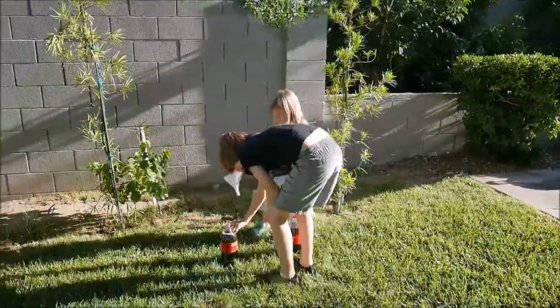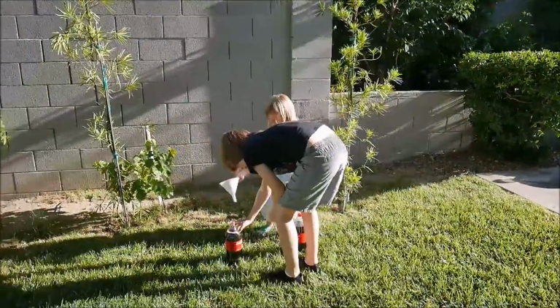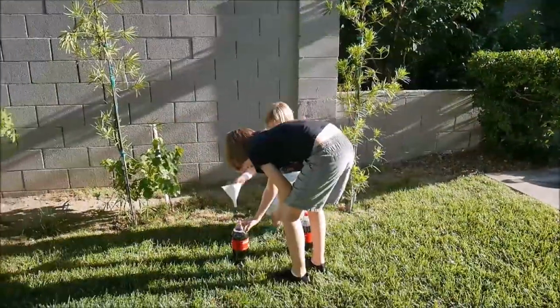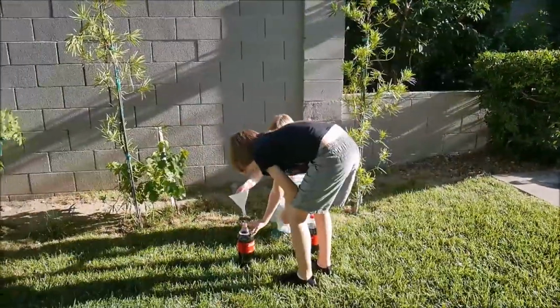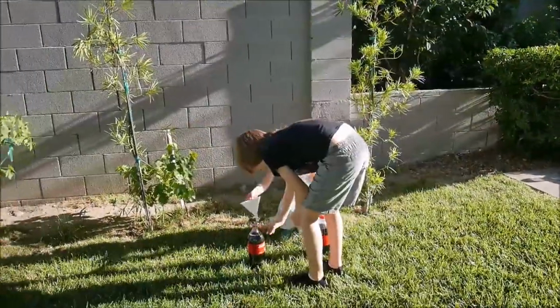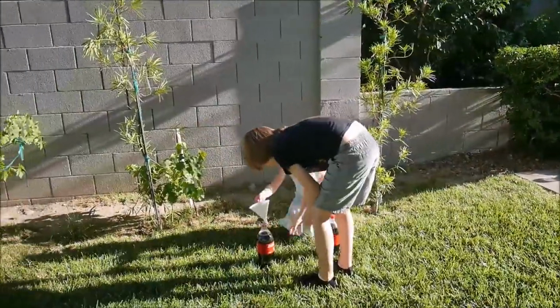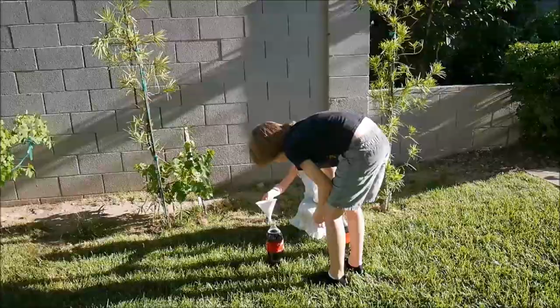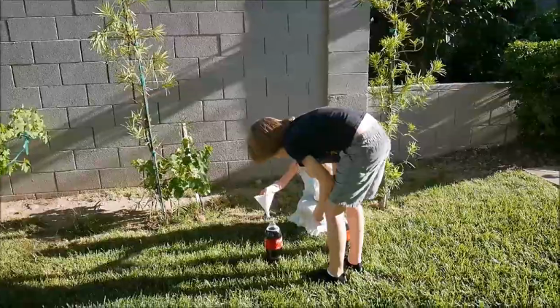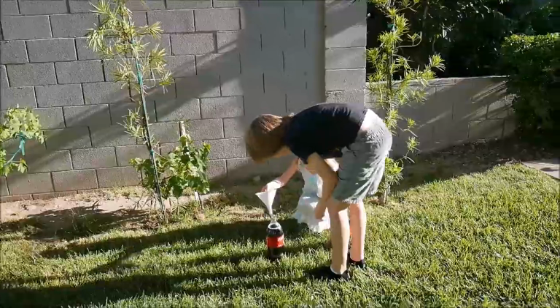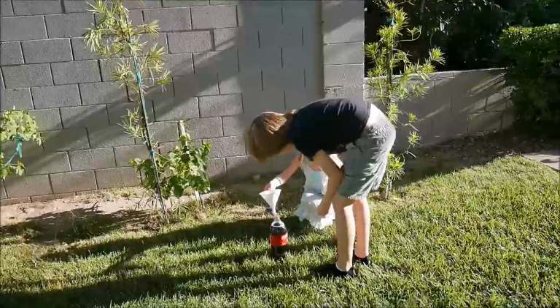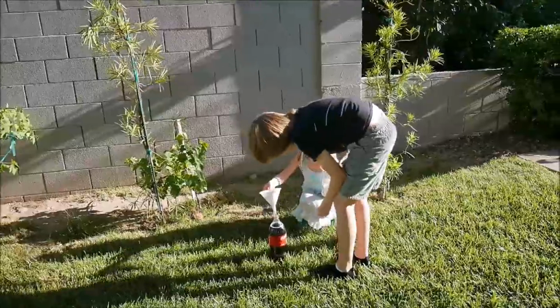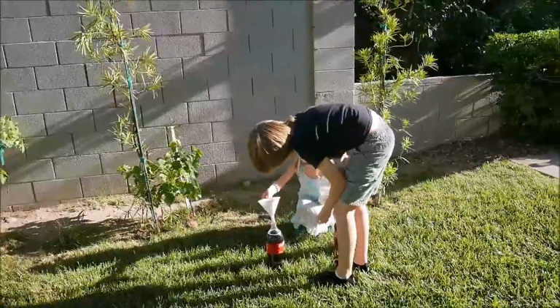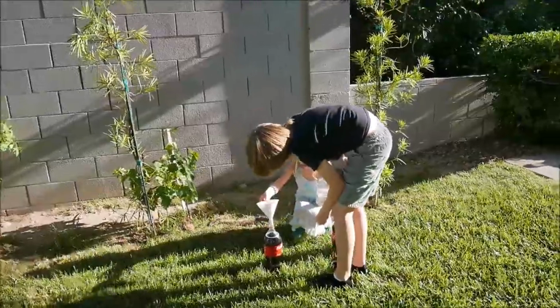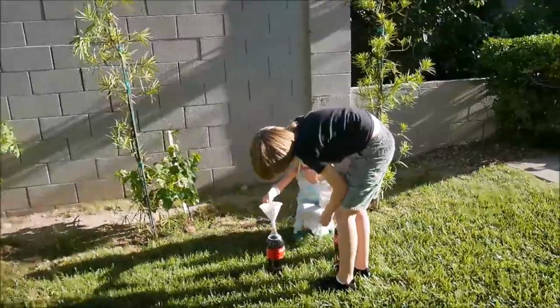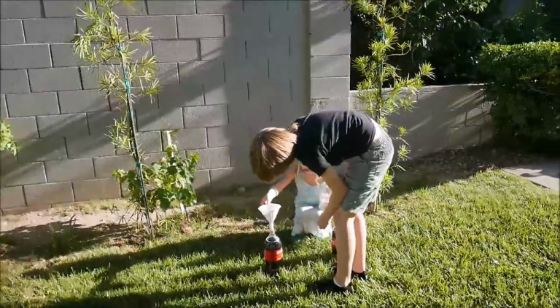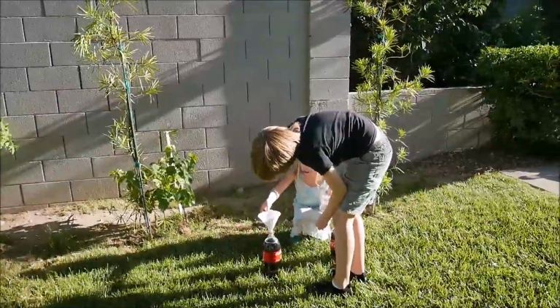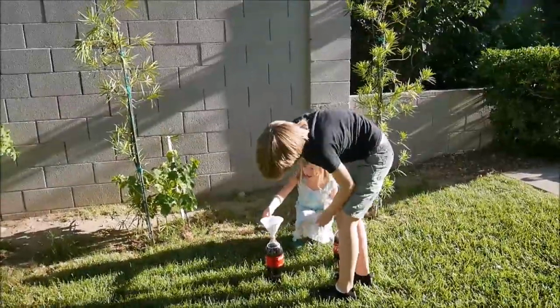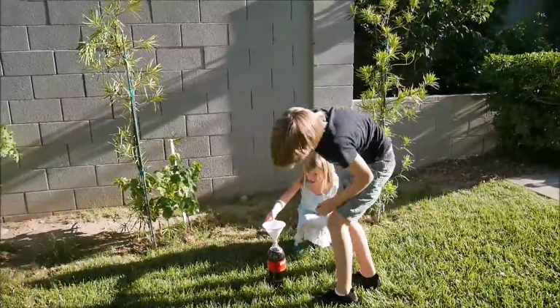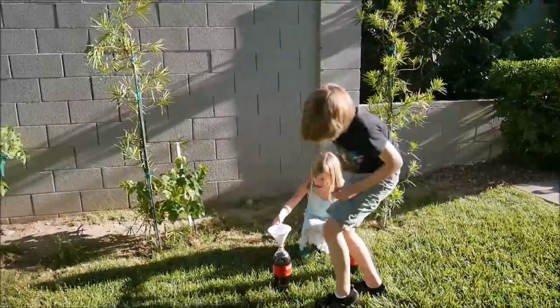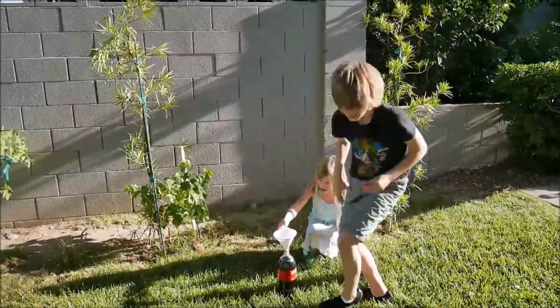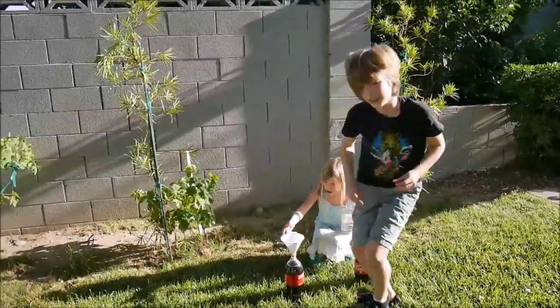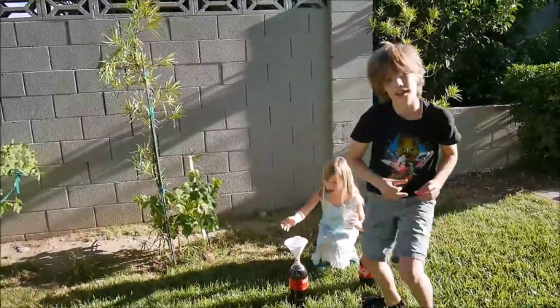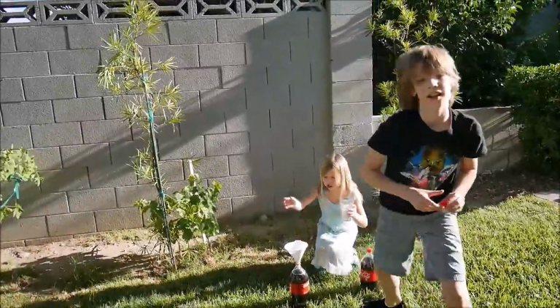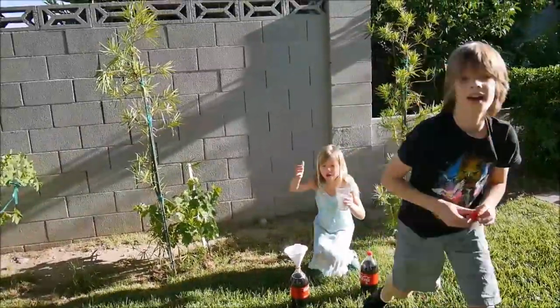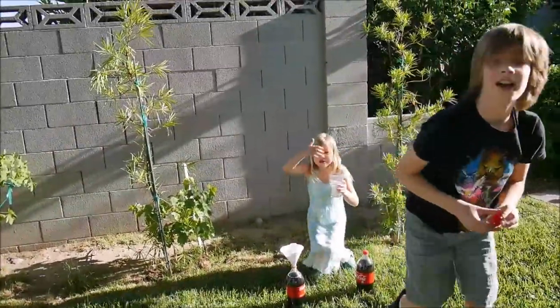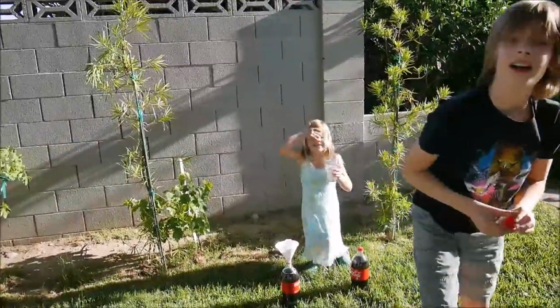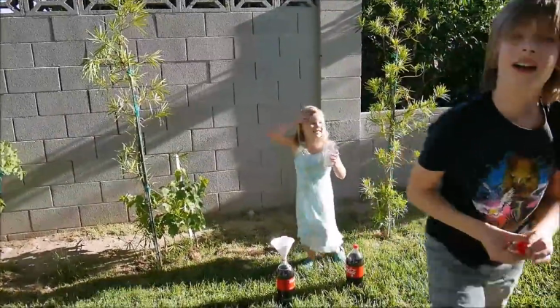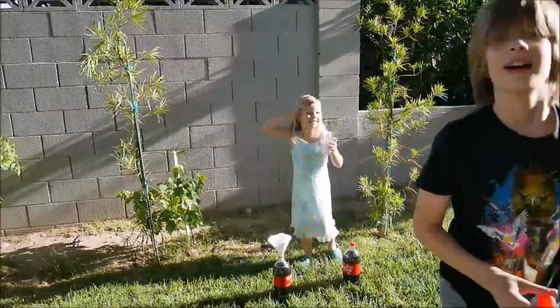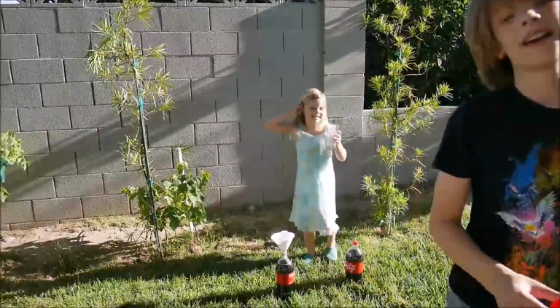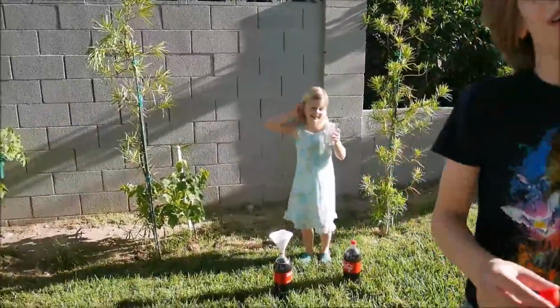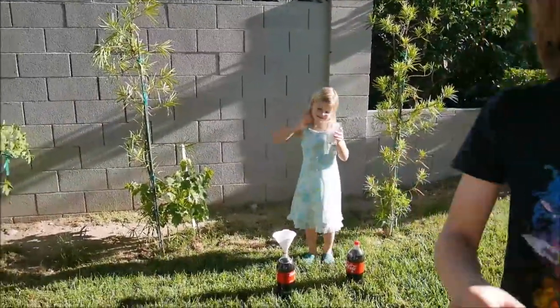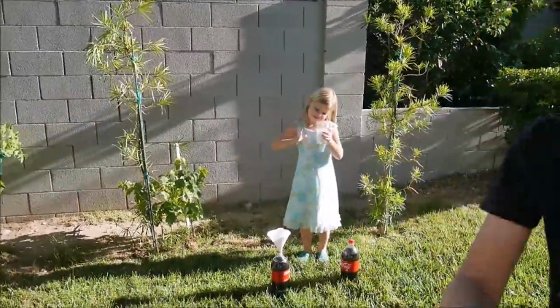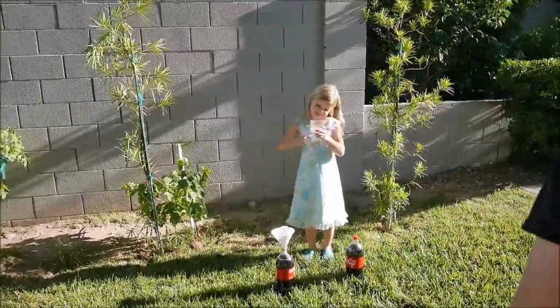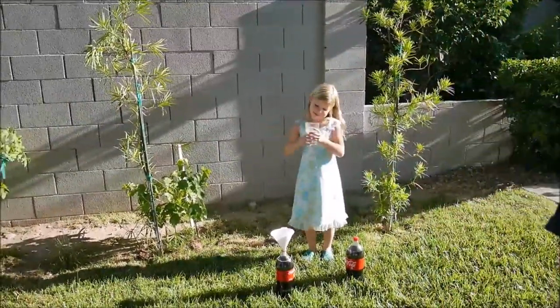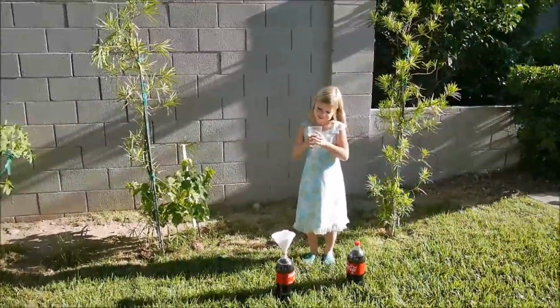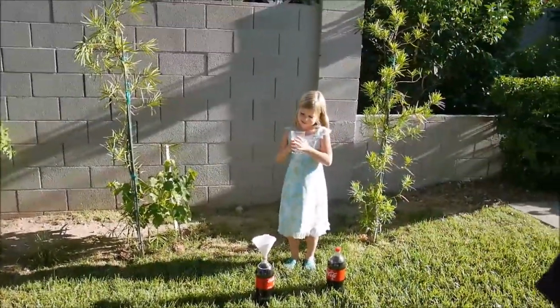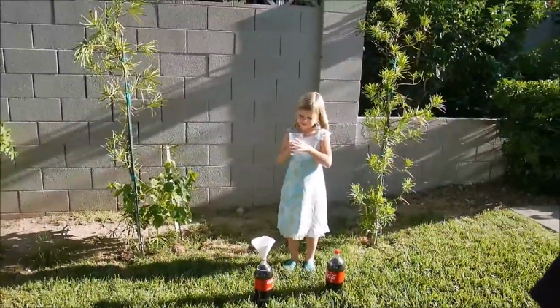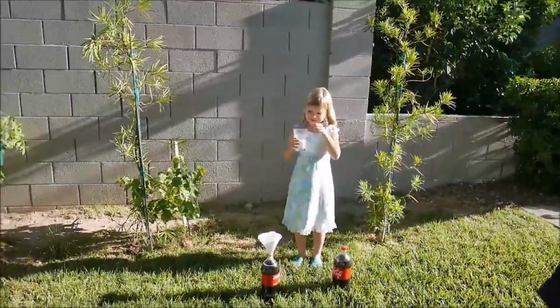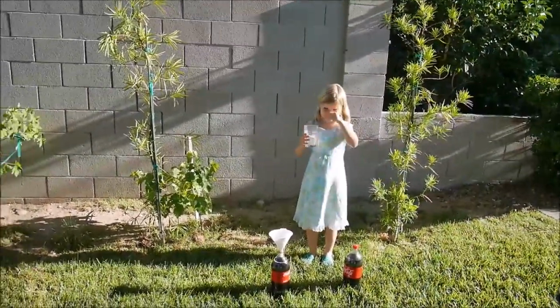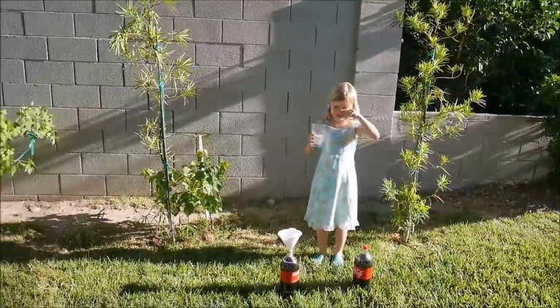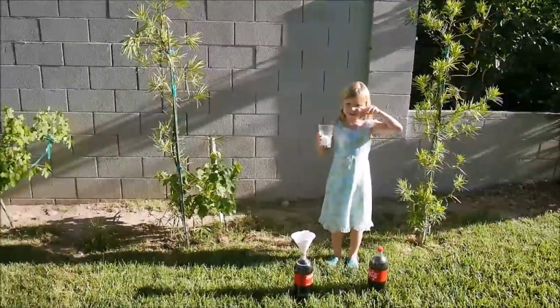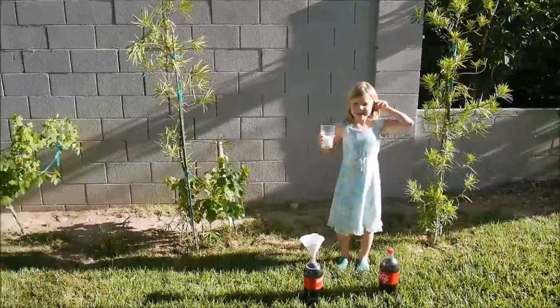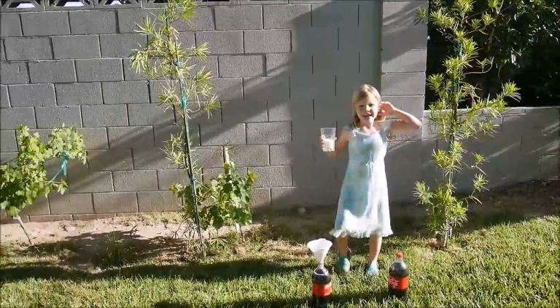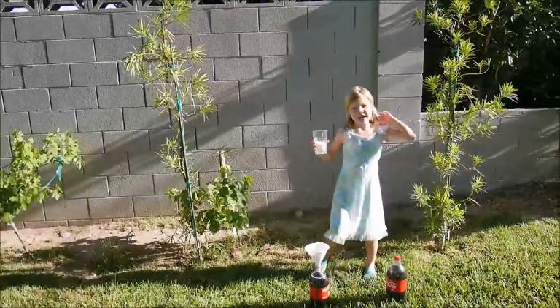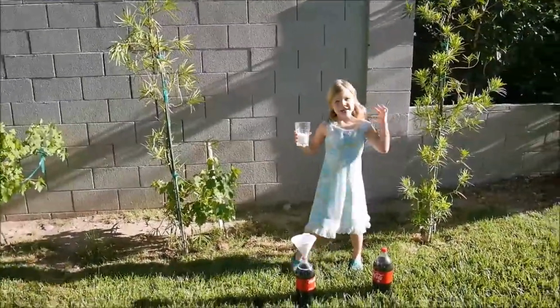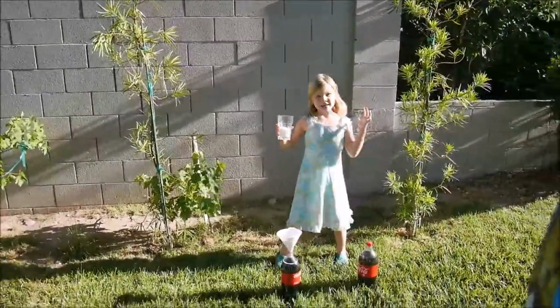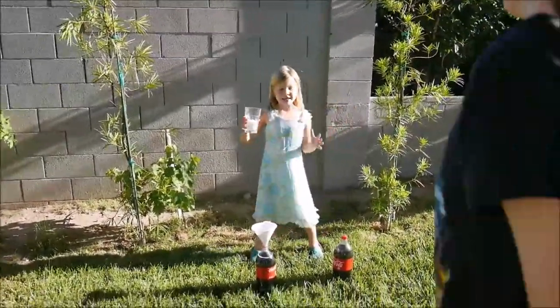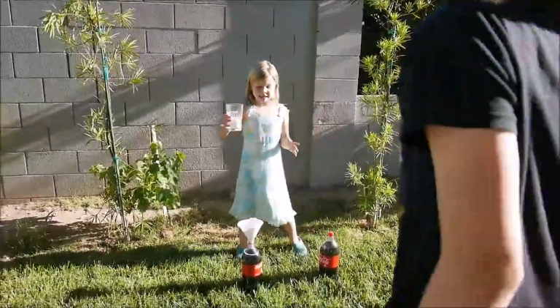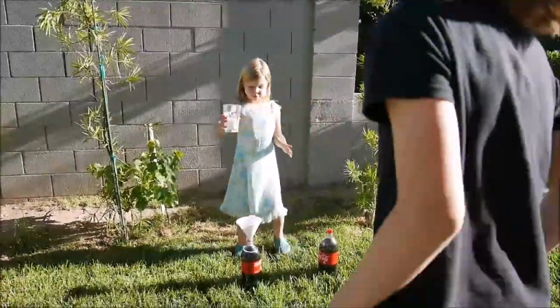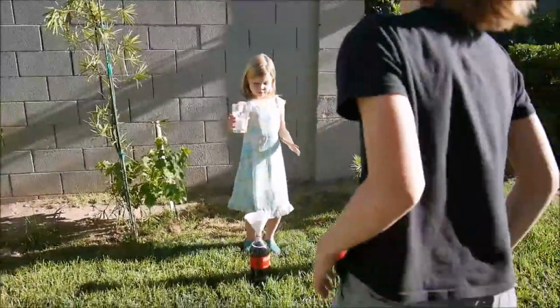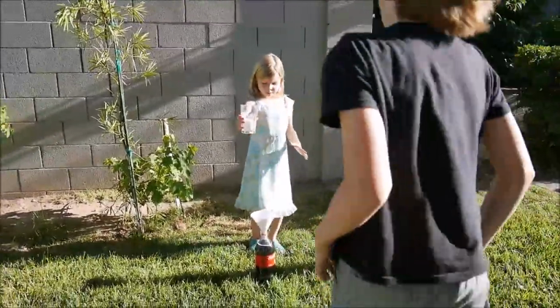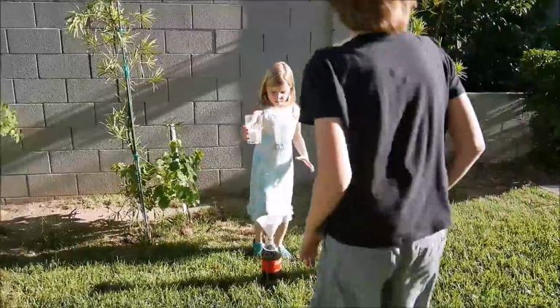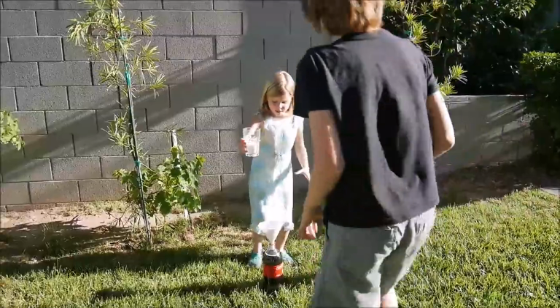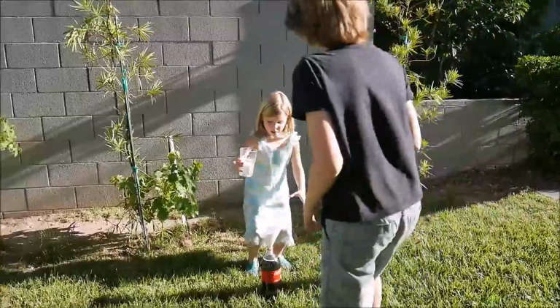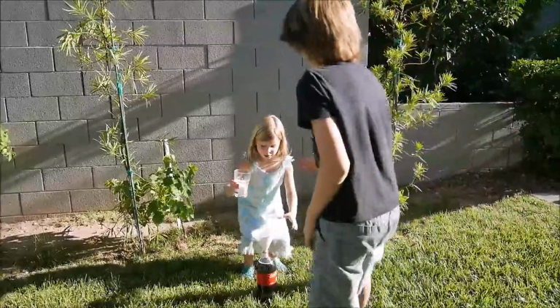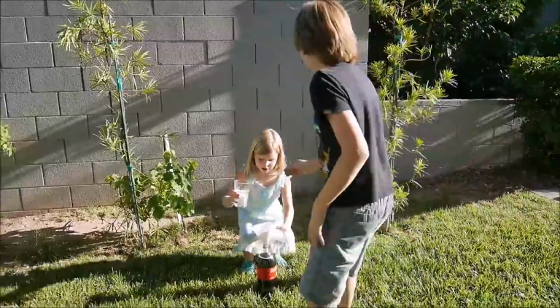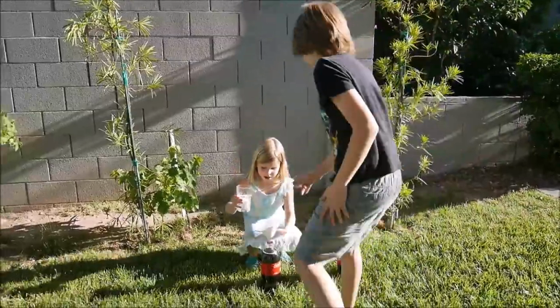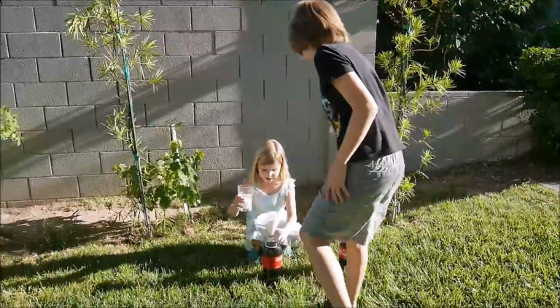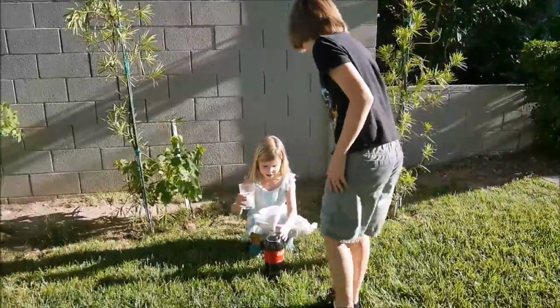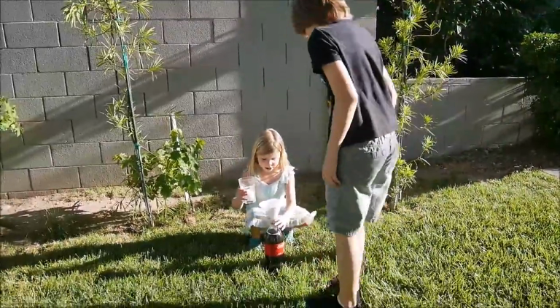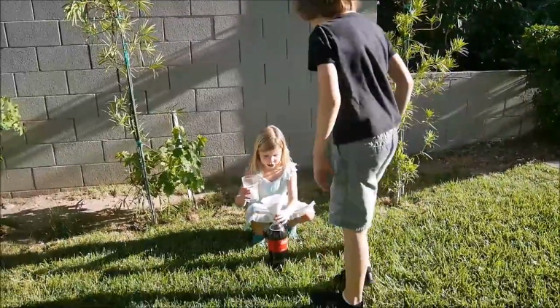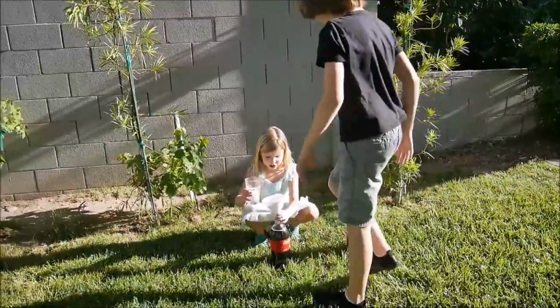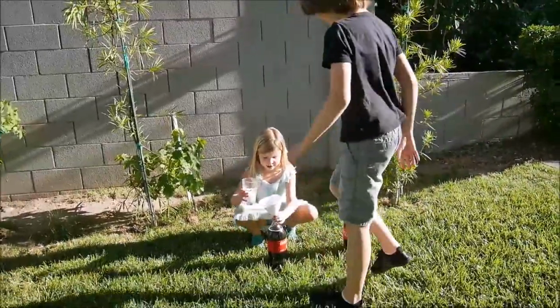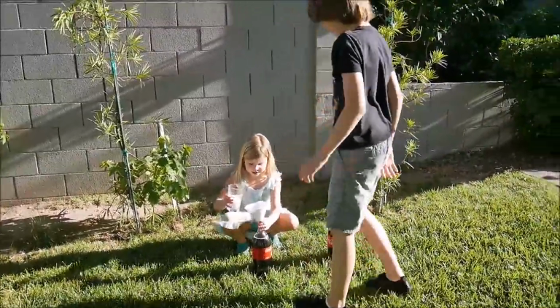Round number two. What are we testing, Maya? Salt. It's a regular kitchen salt, a very fine one. Okay, get ready.